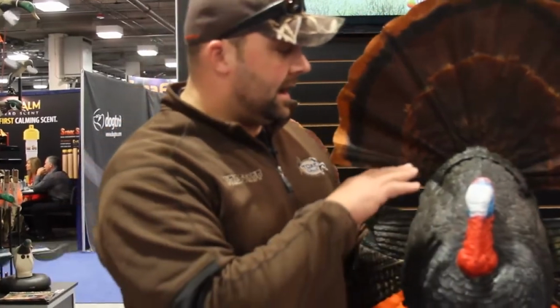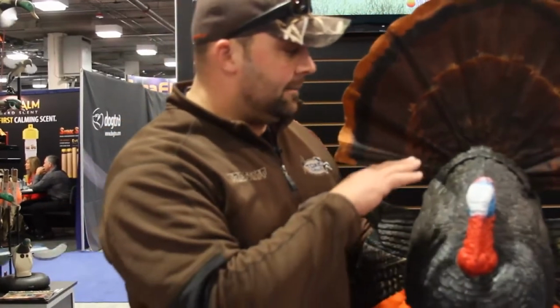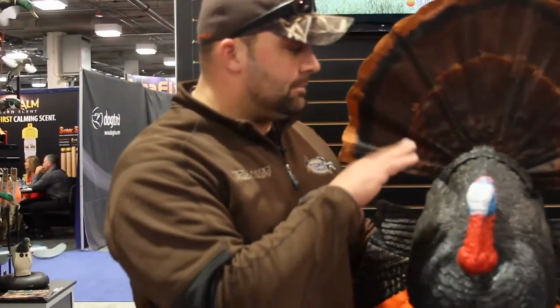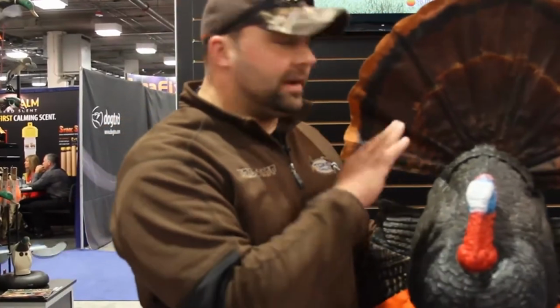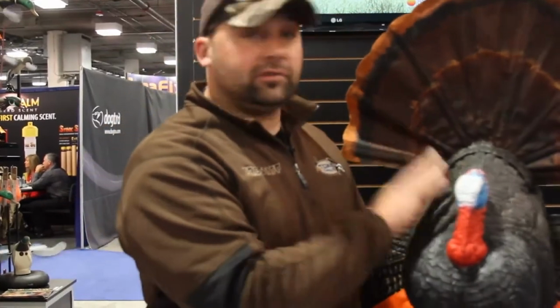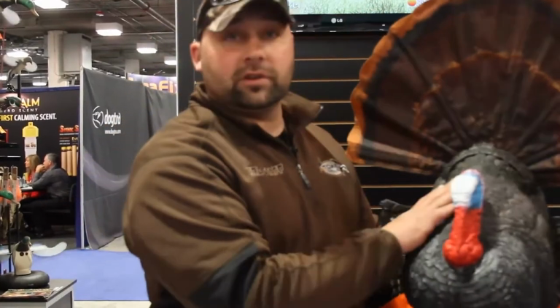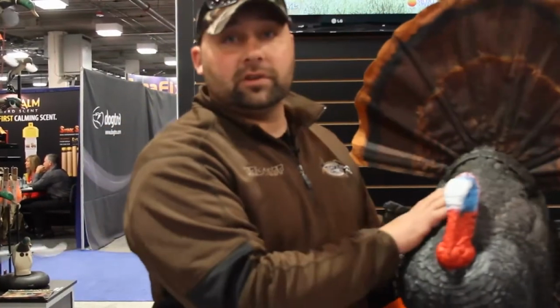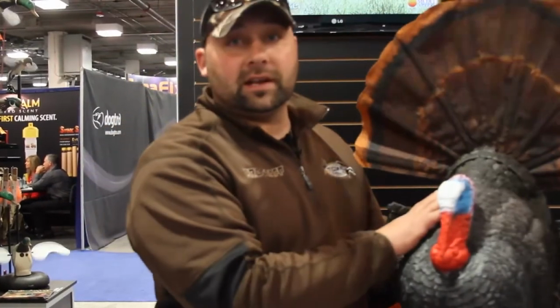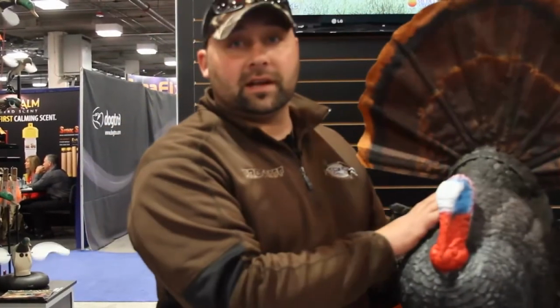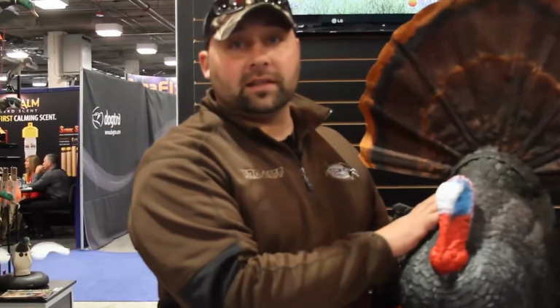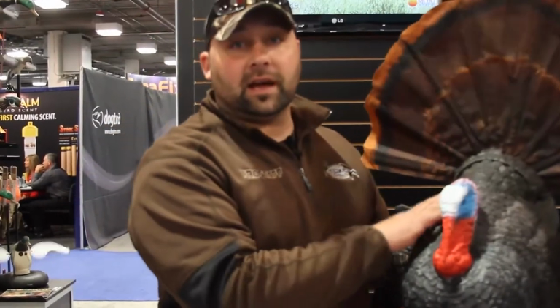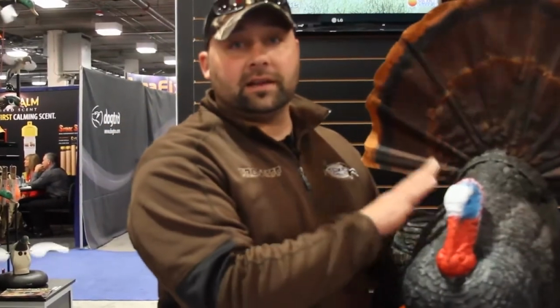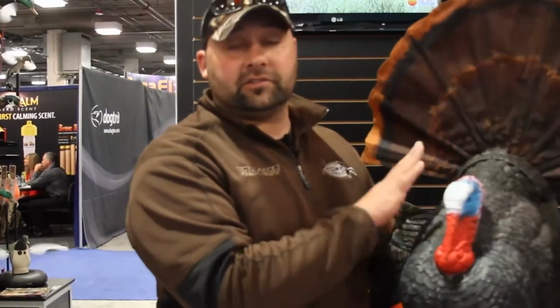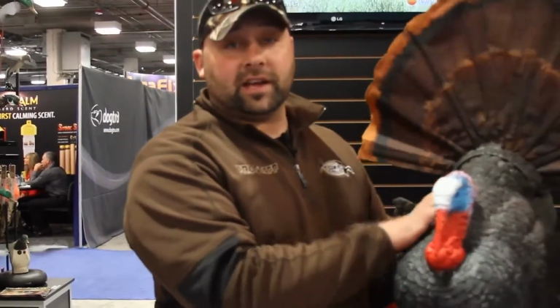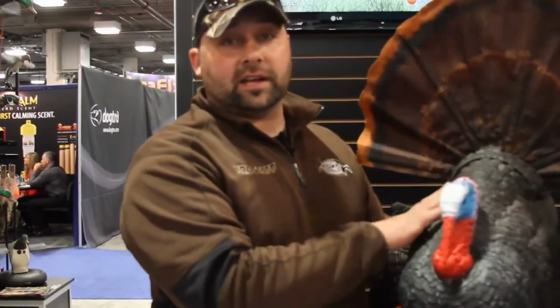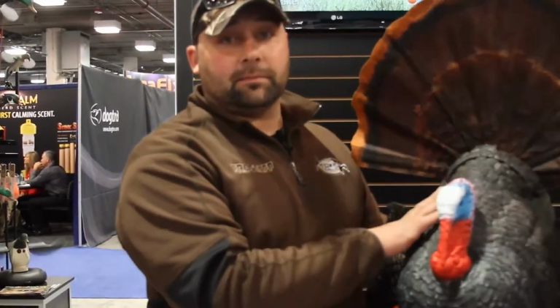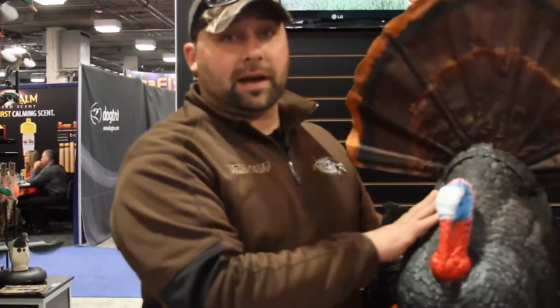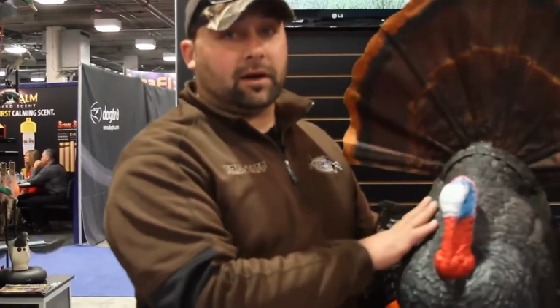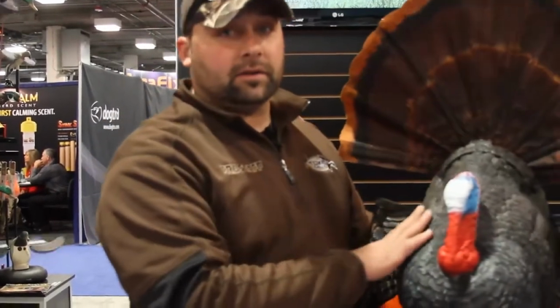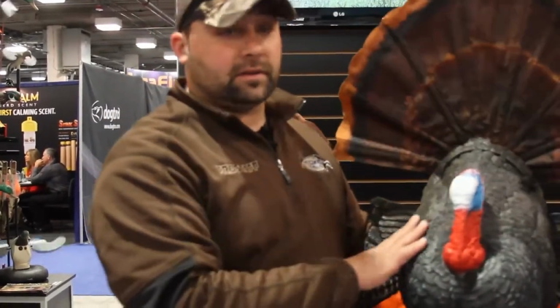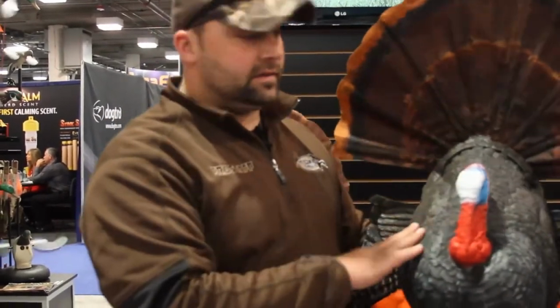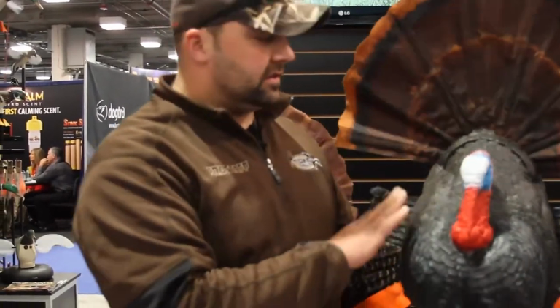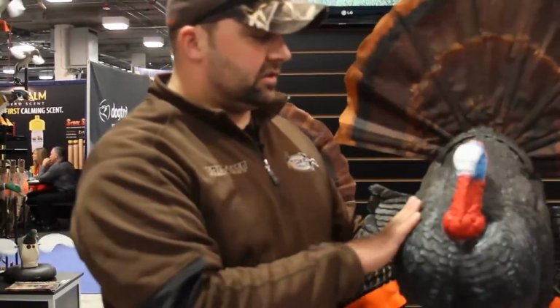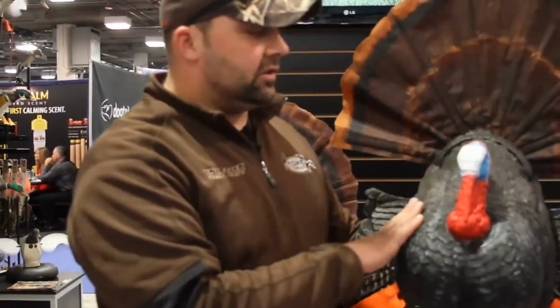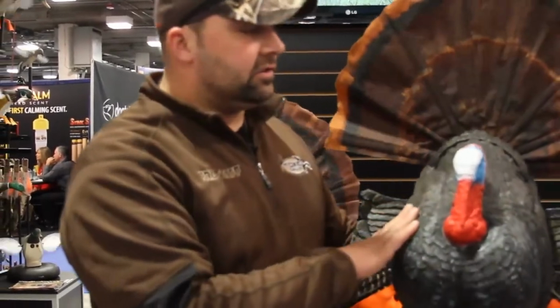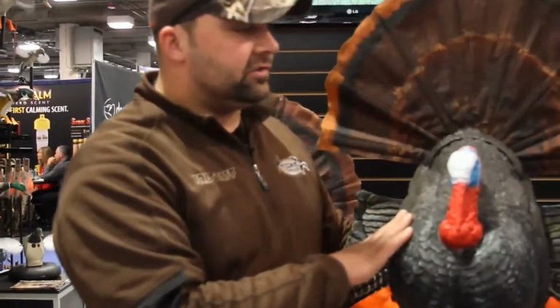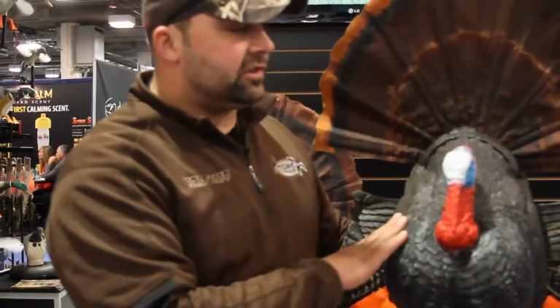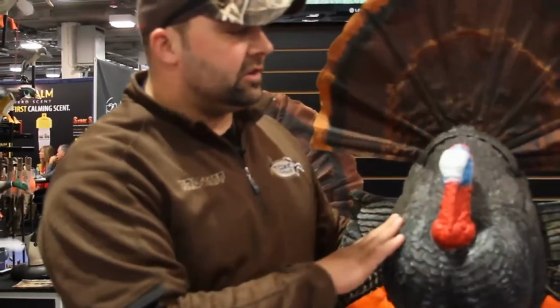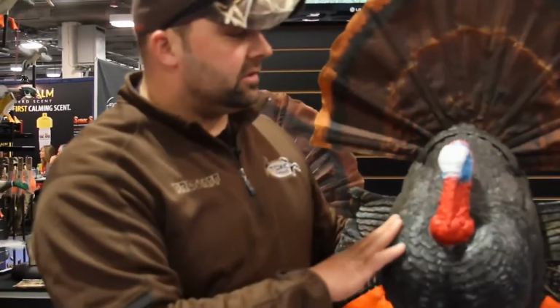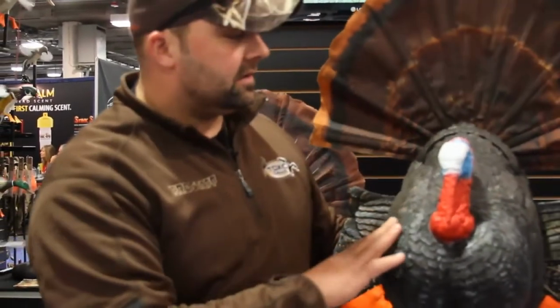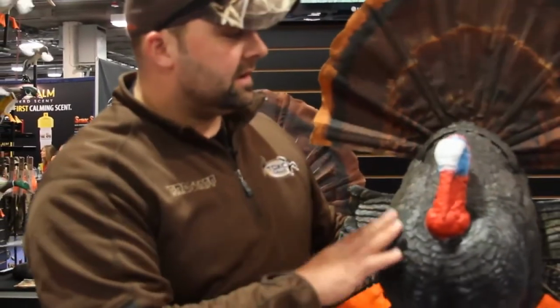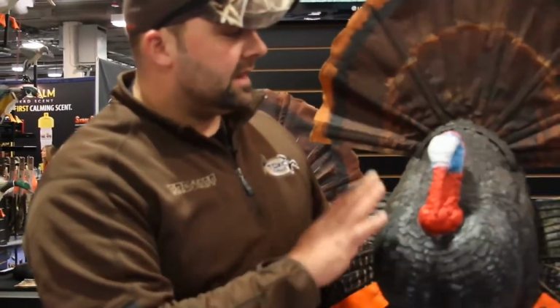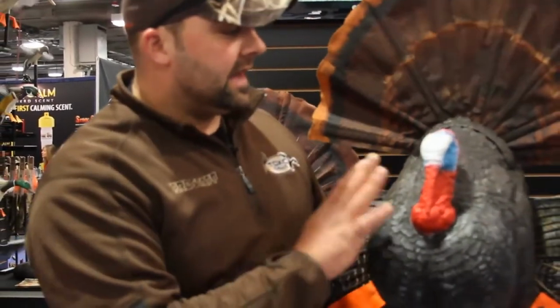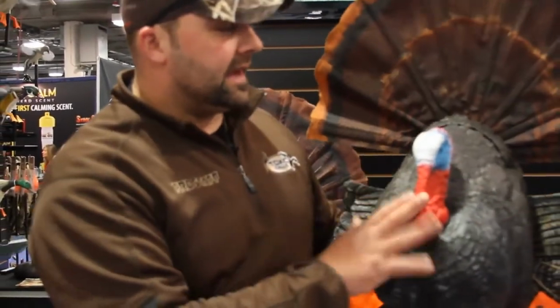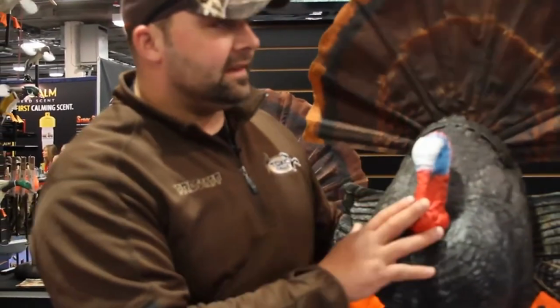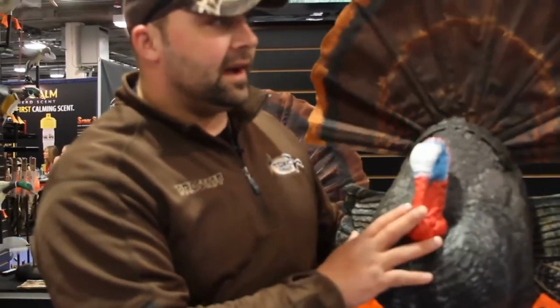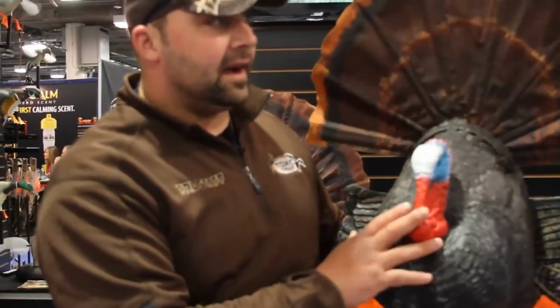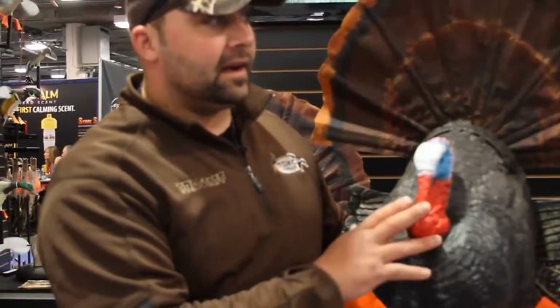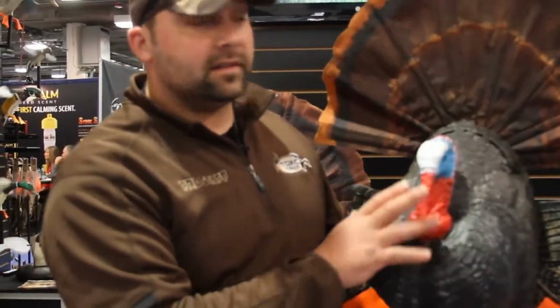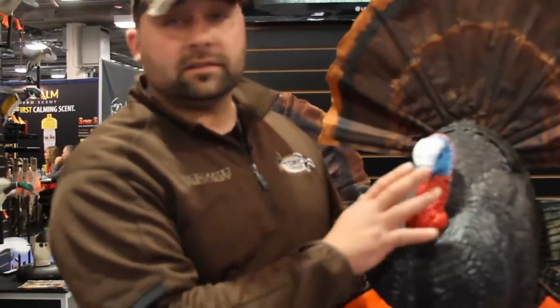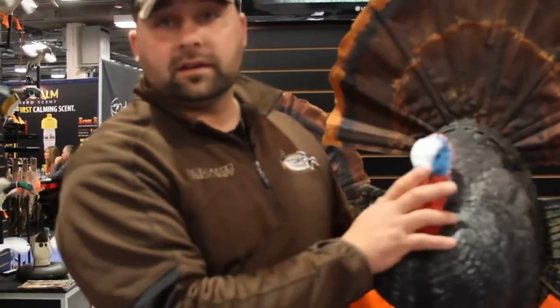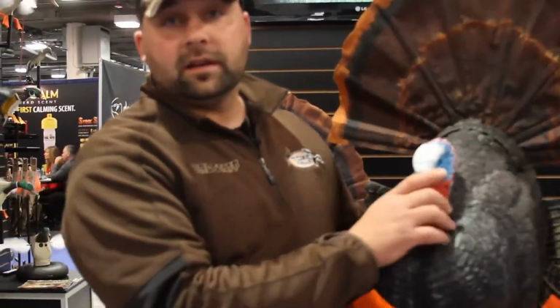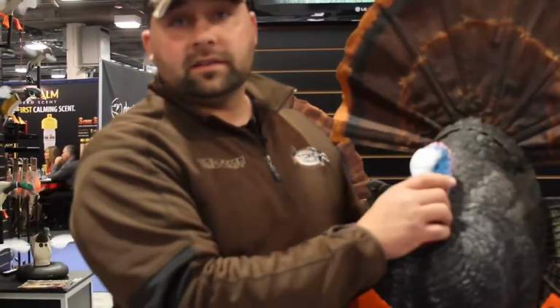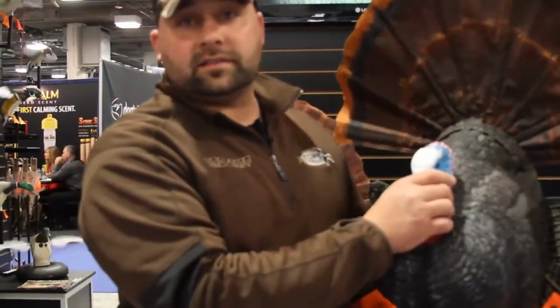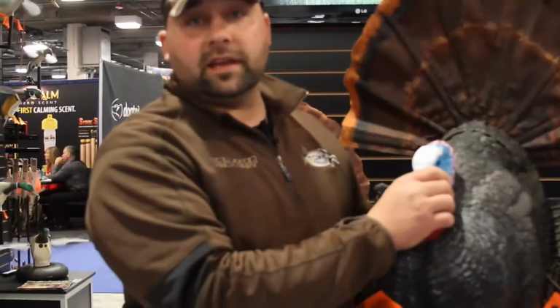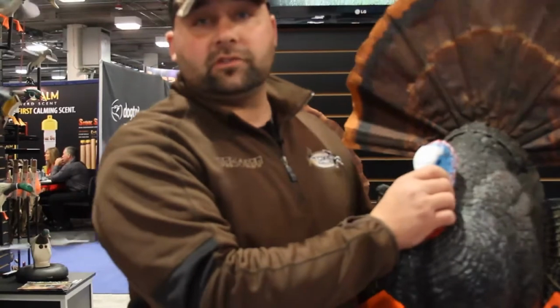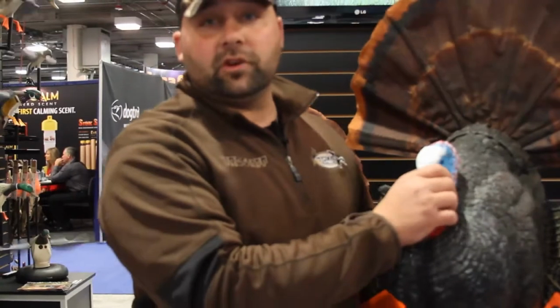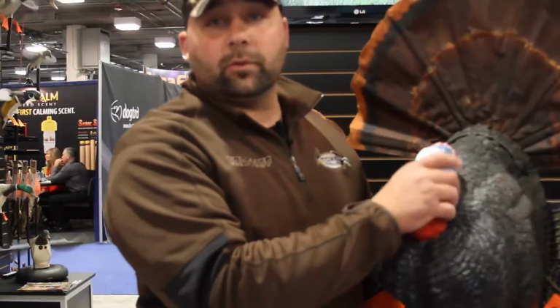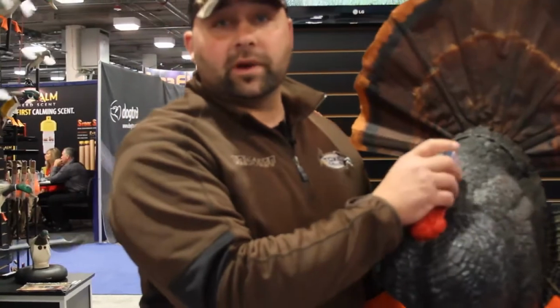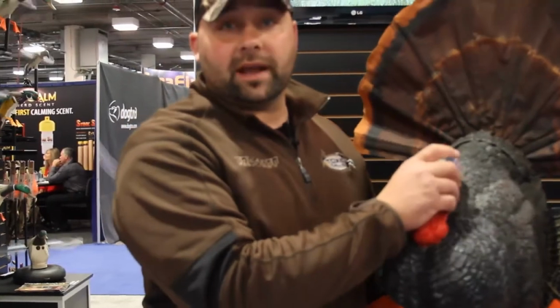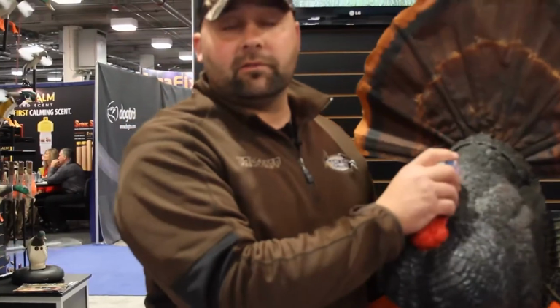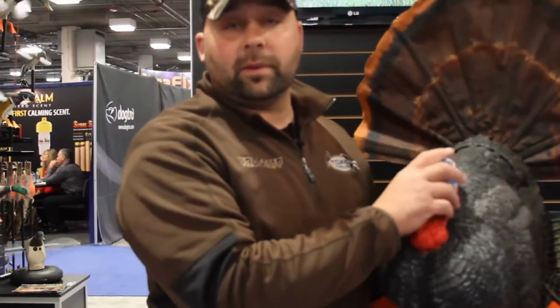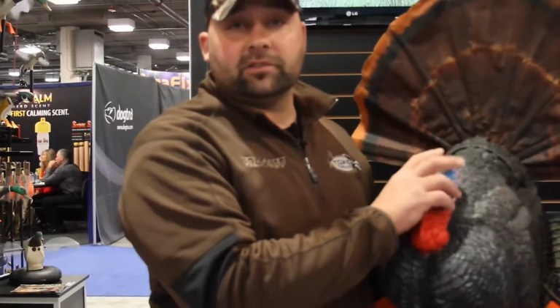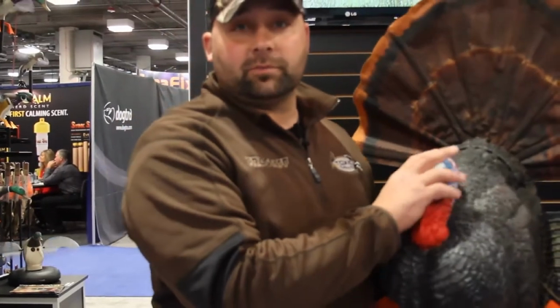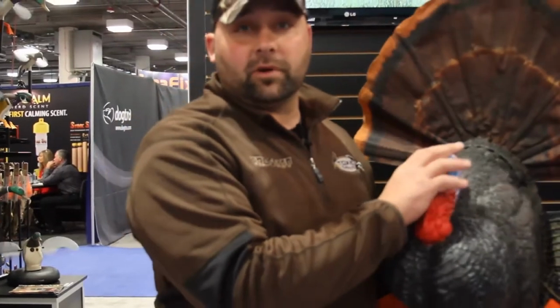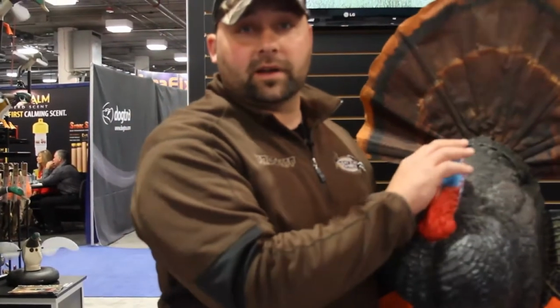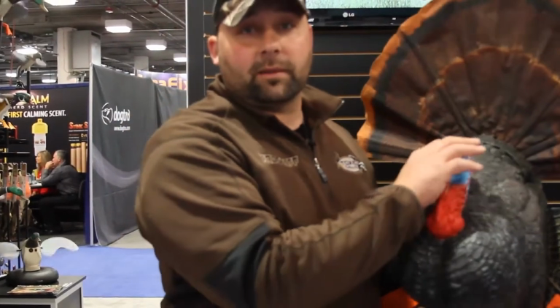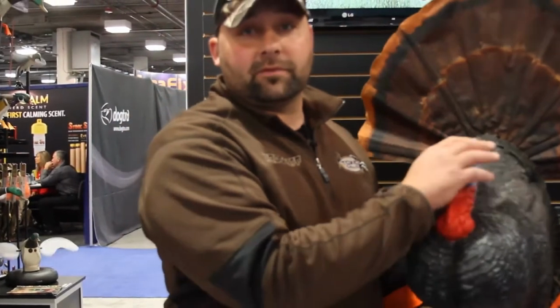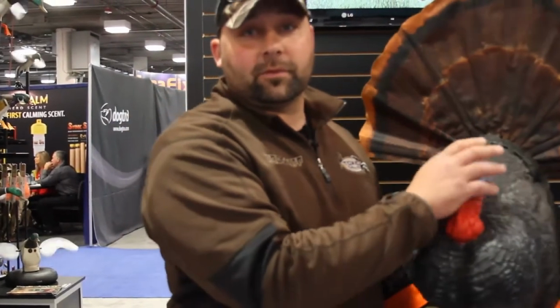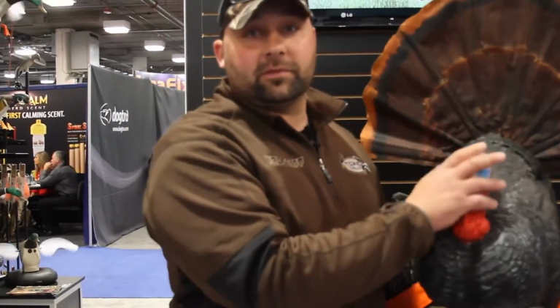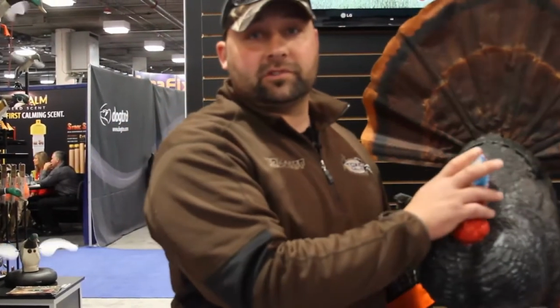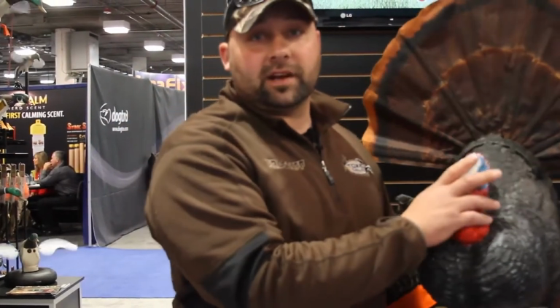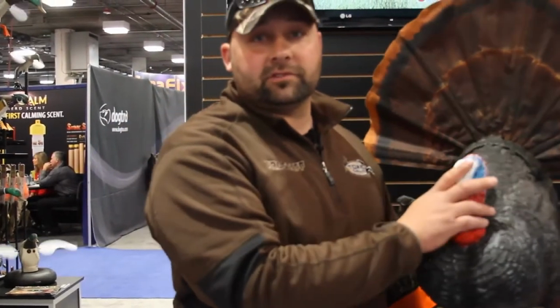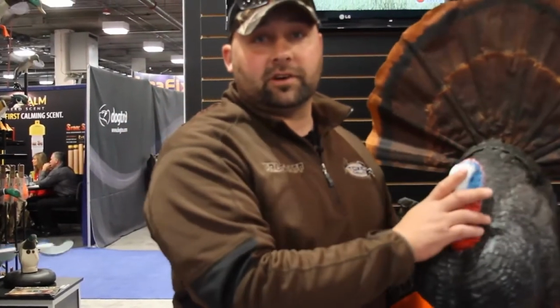Make sure you get online and check them out — the Scoot and Shoot. Stay tuned, we're going to have a bunch more coming from the SHOT Show.